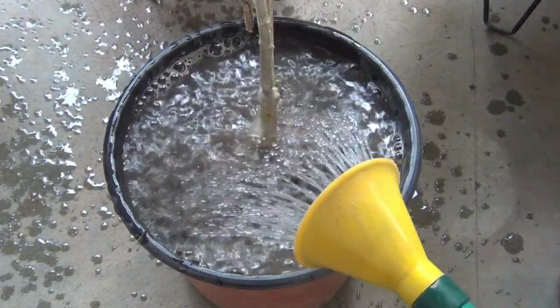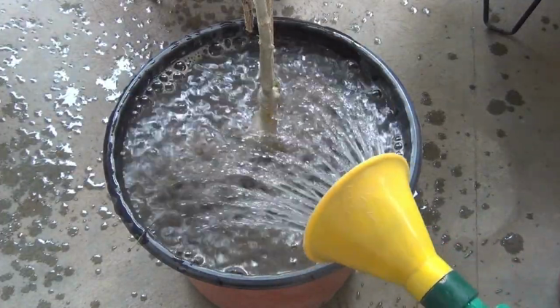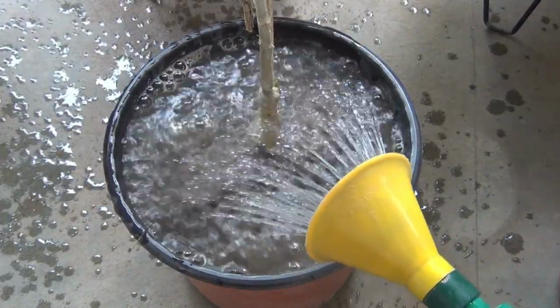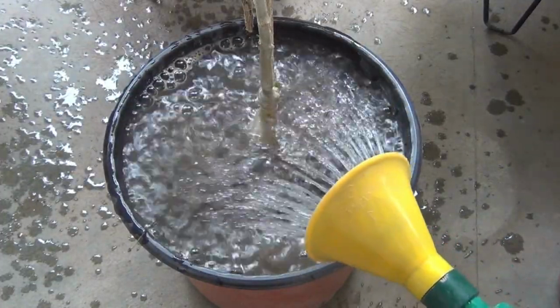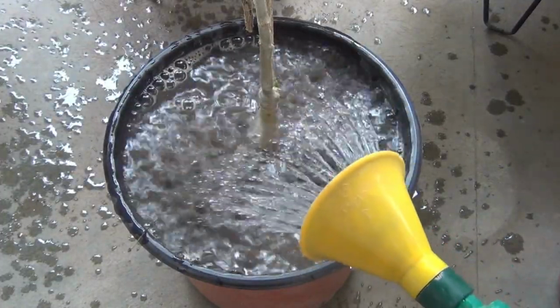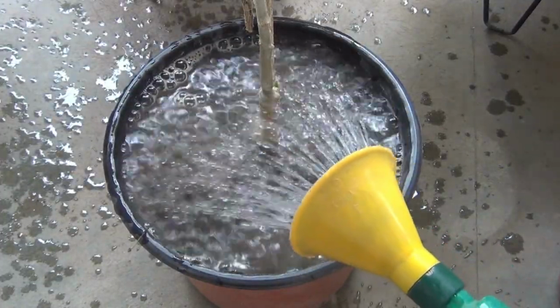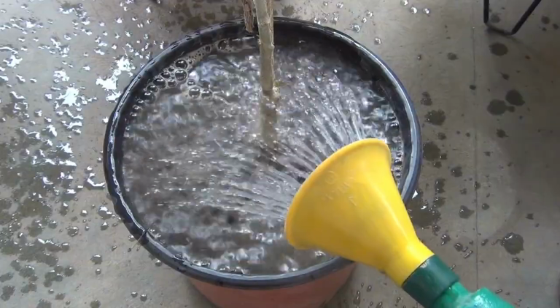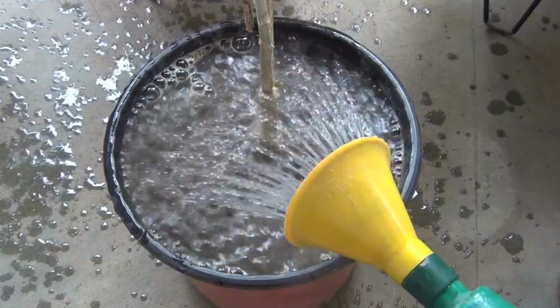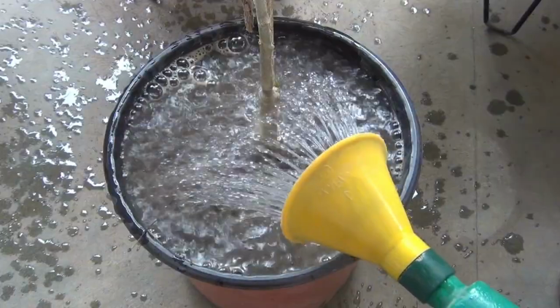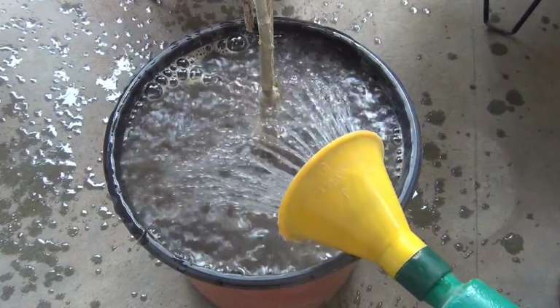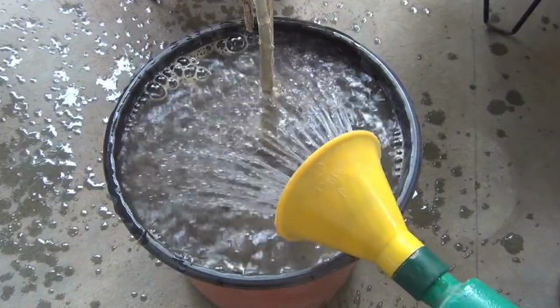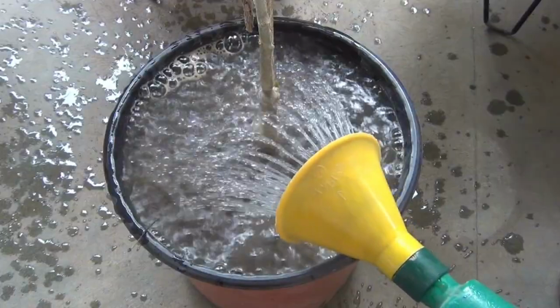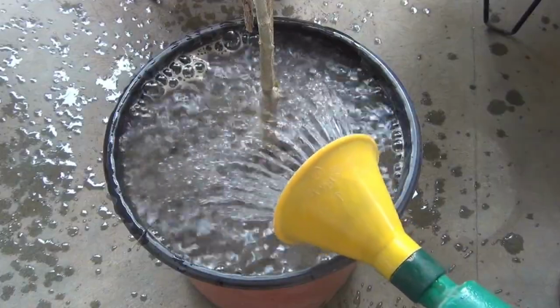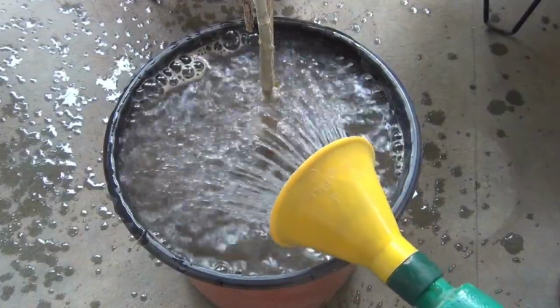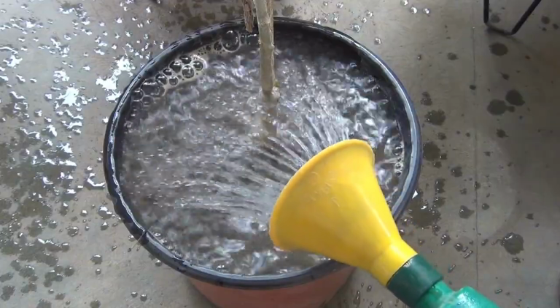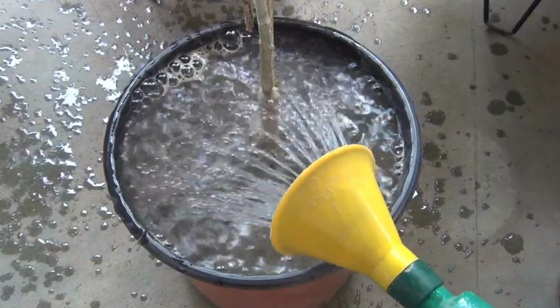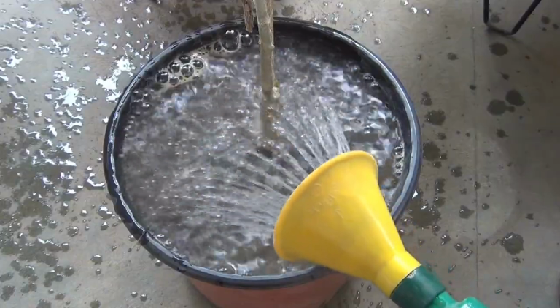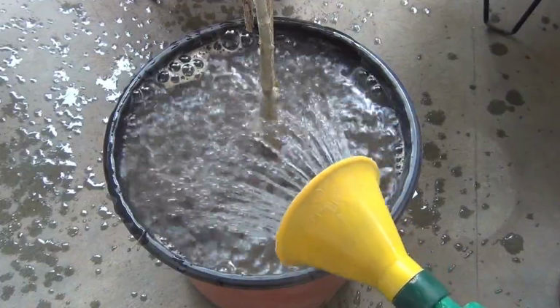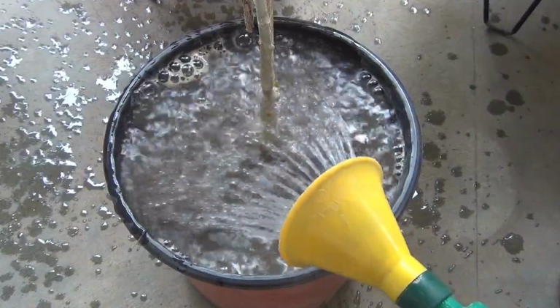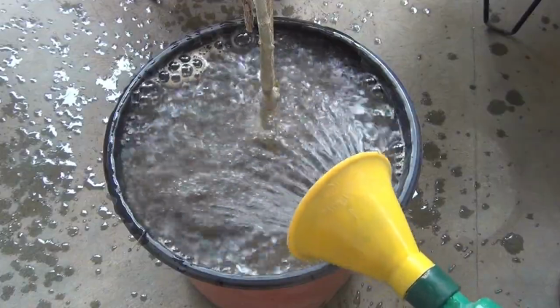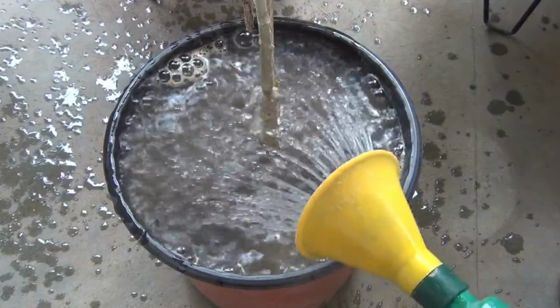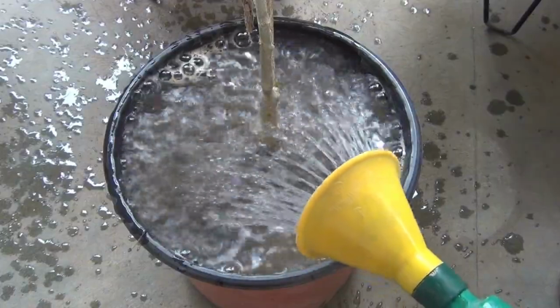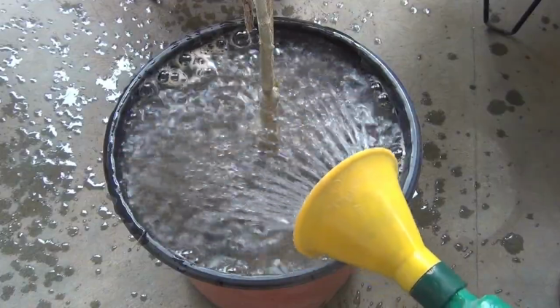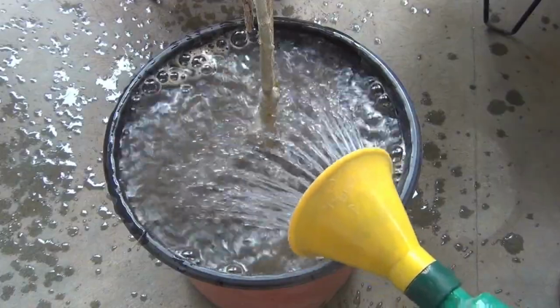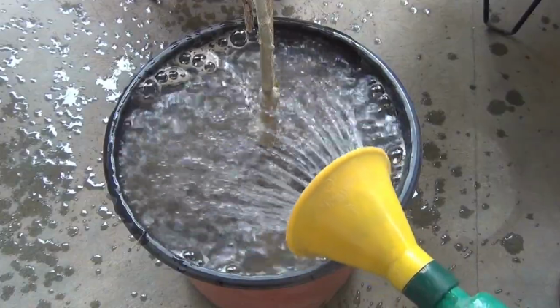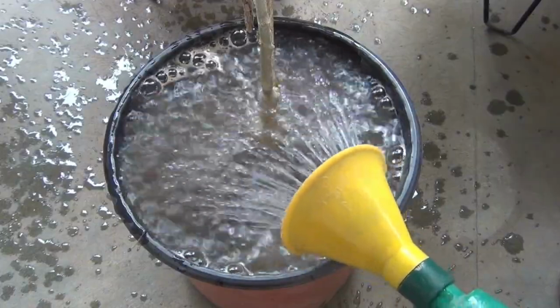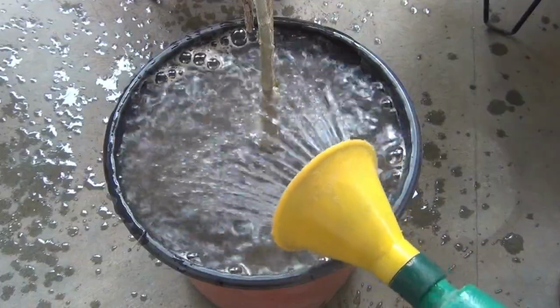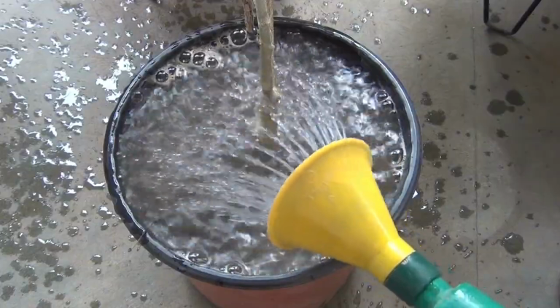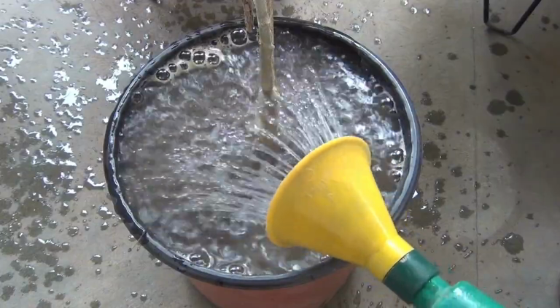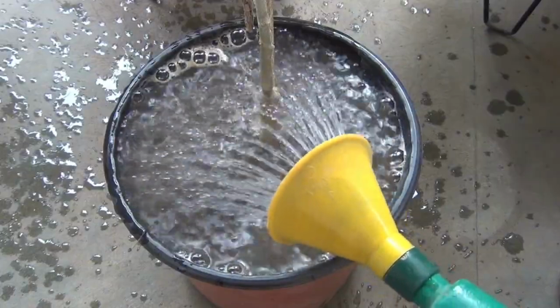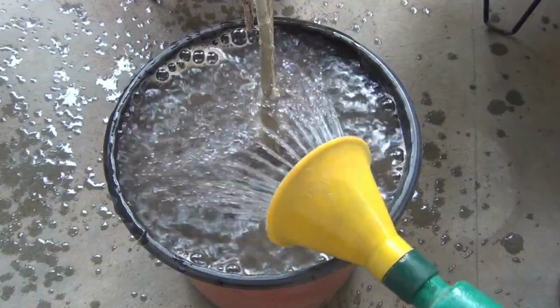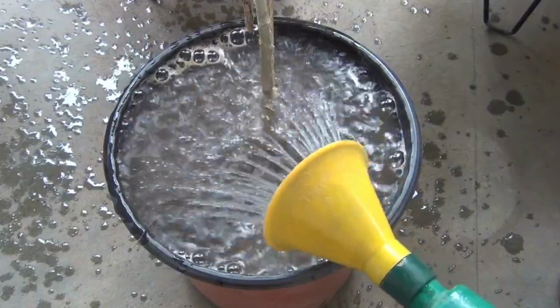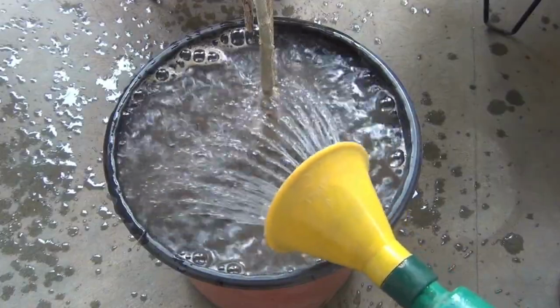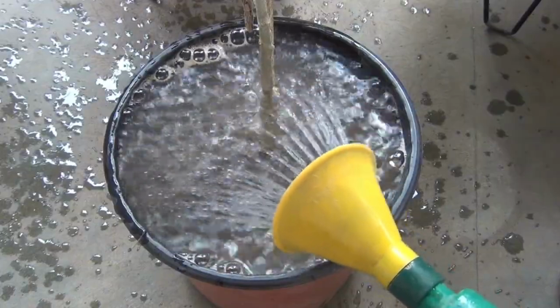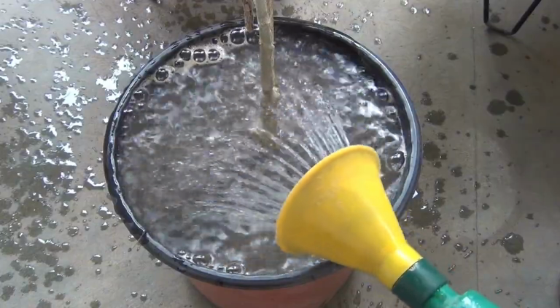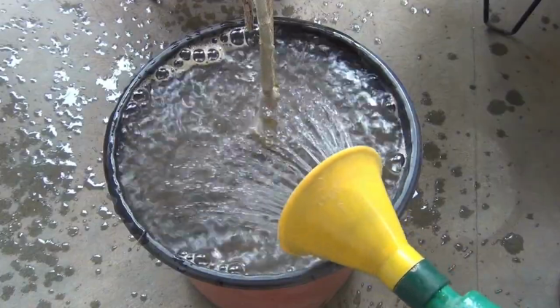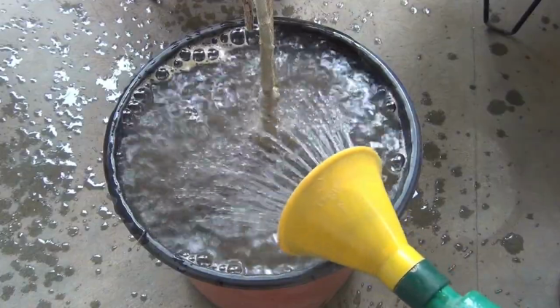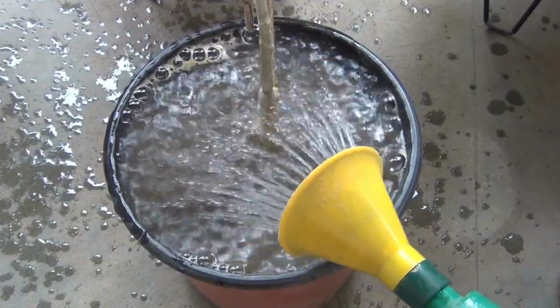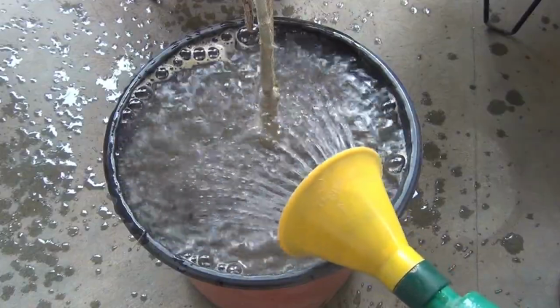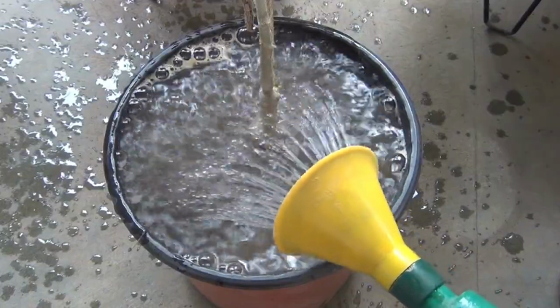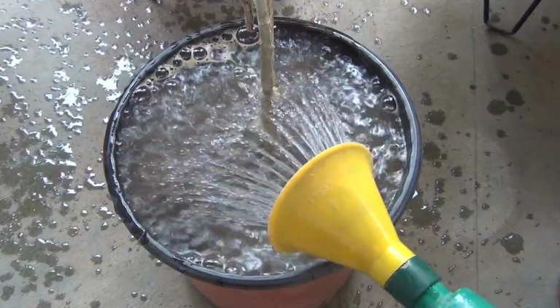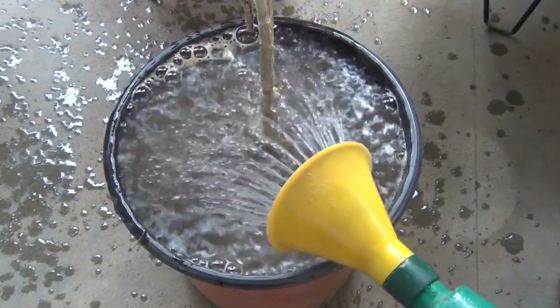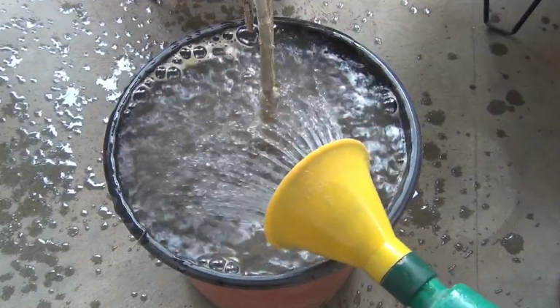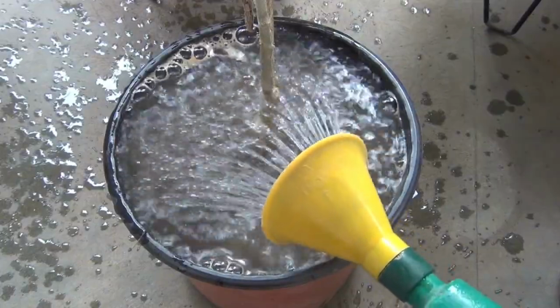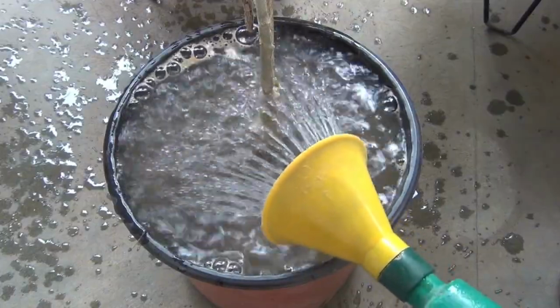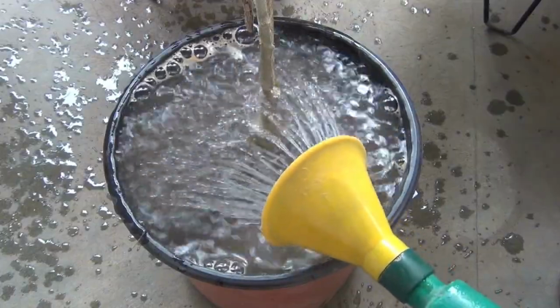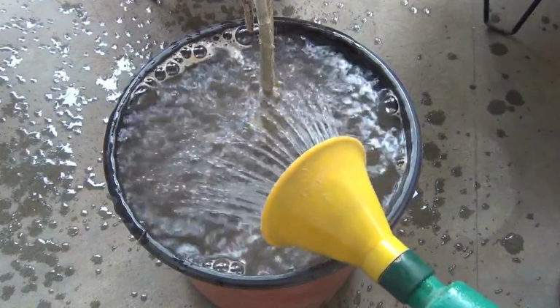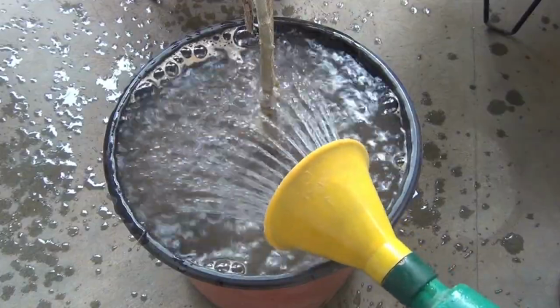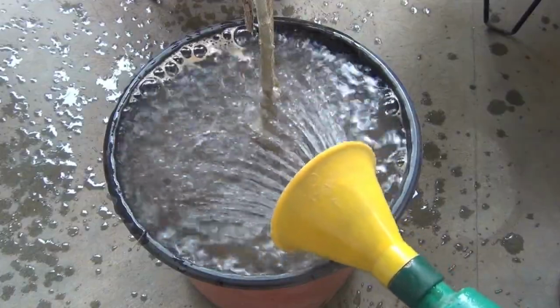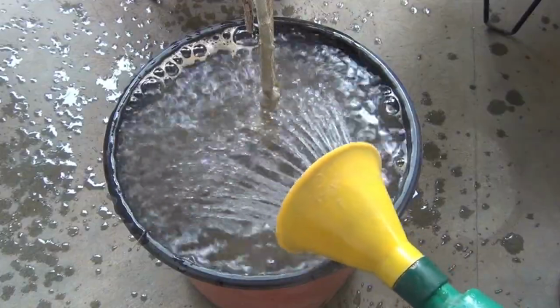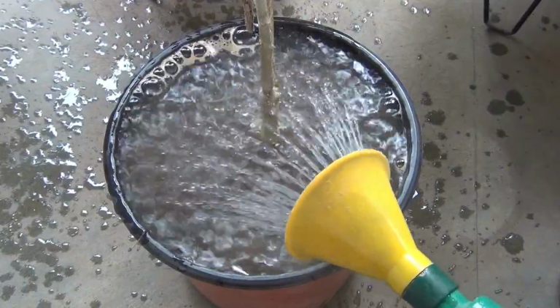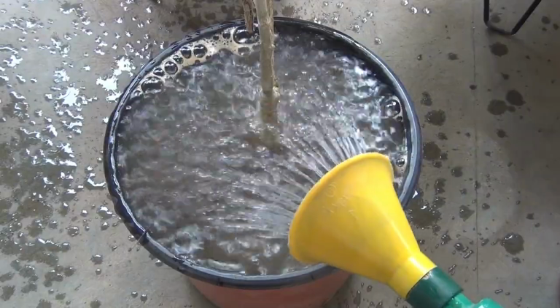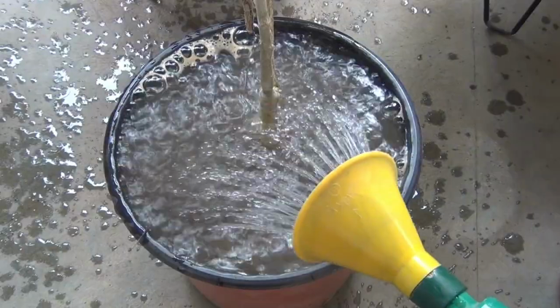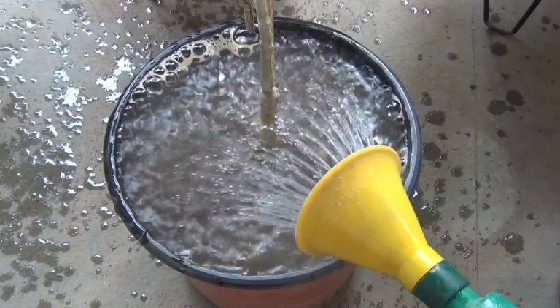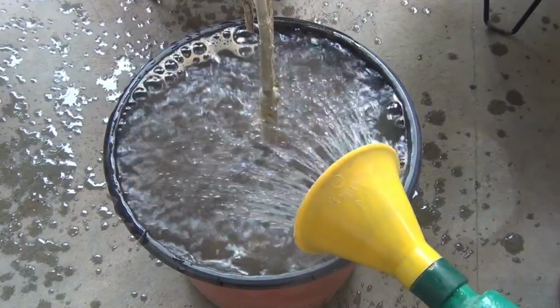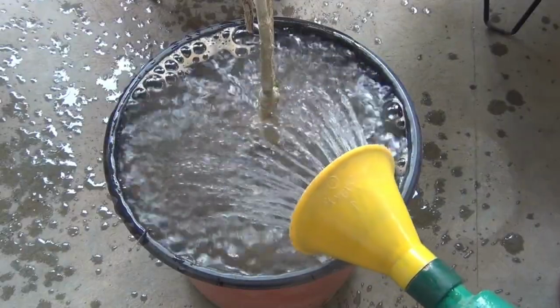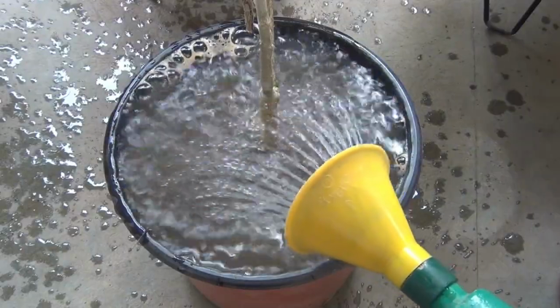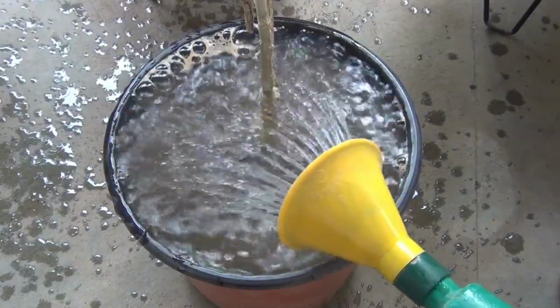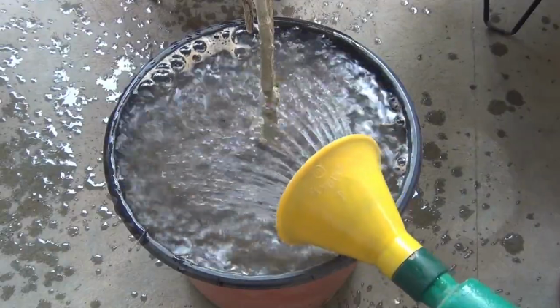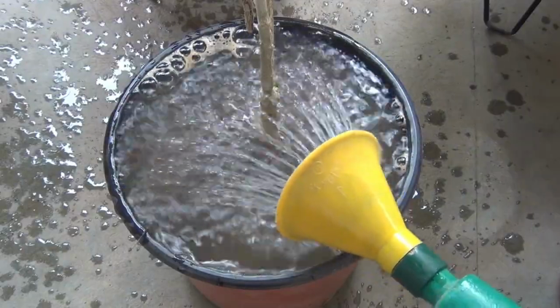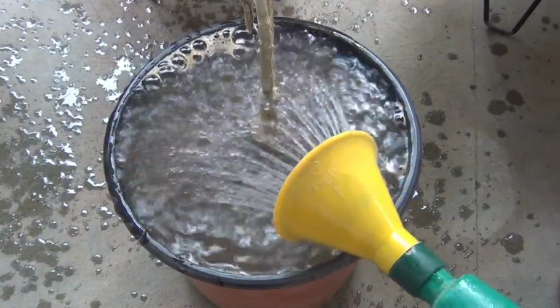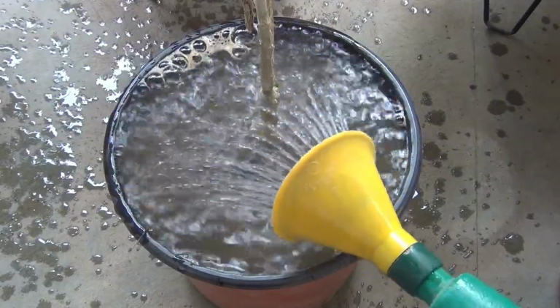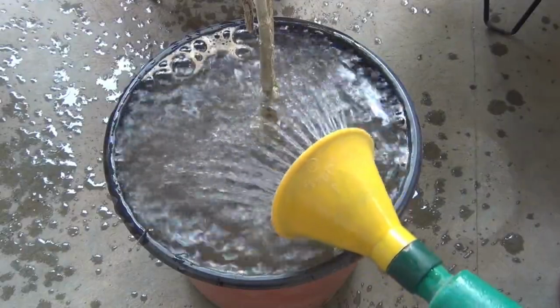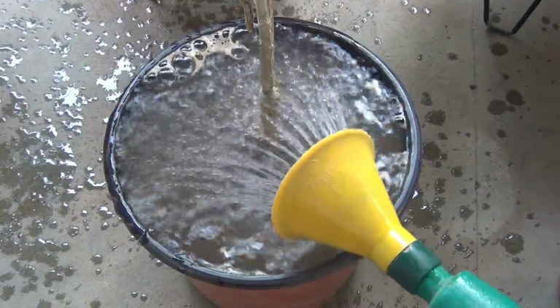After watering my plant, I would keep it in a bright area for the next two days, and then I would shift the plant to the terrace where it's going to get direct sunlight for the whole day. Let's take a look at the updates.